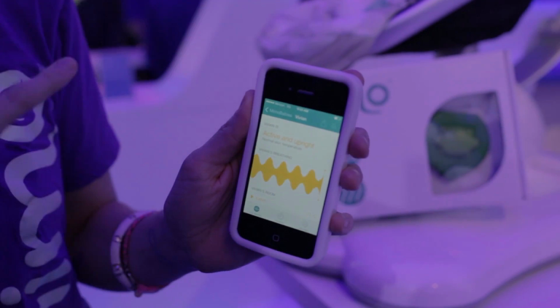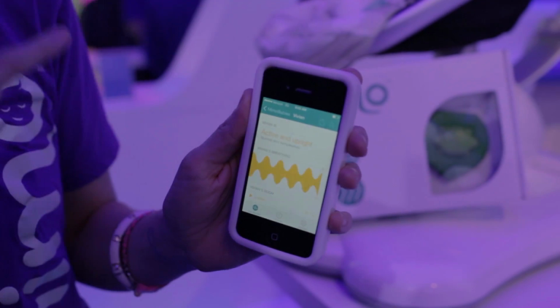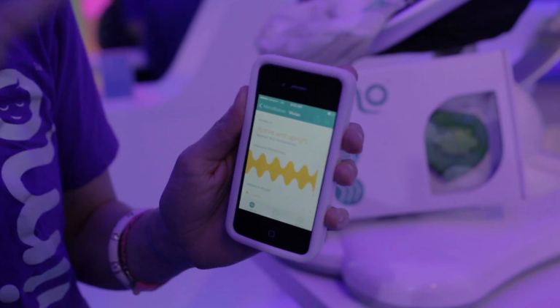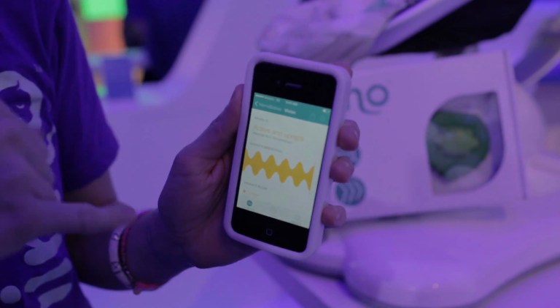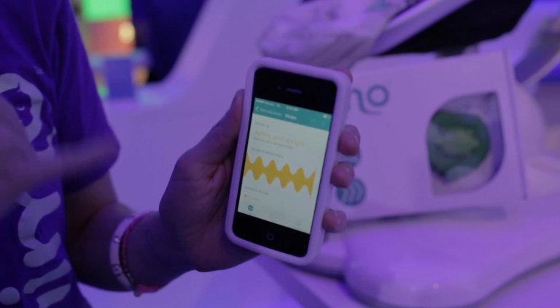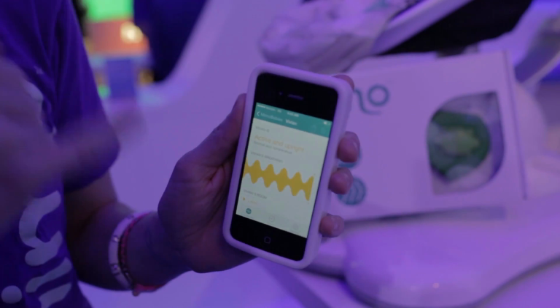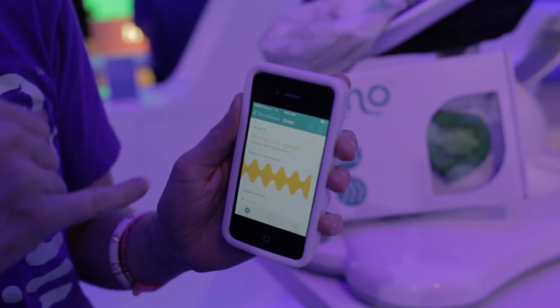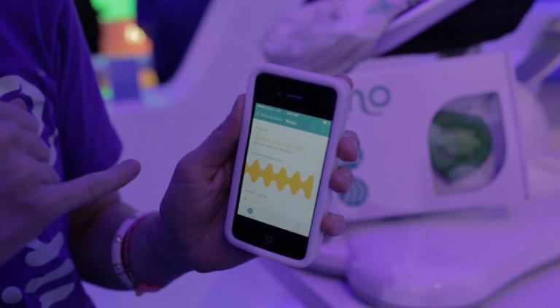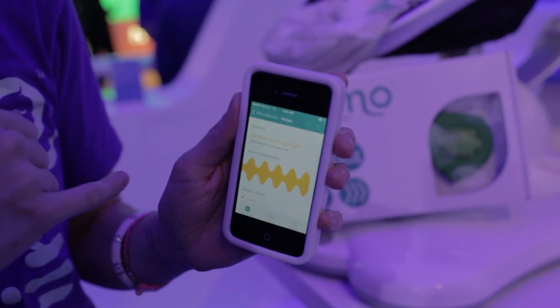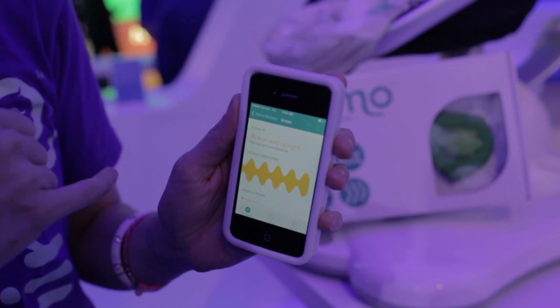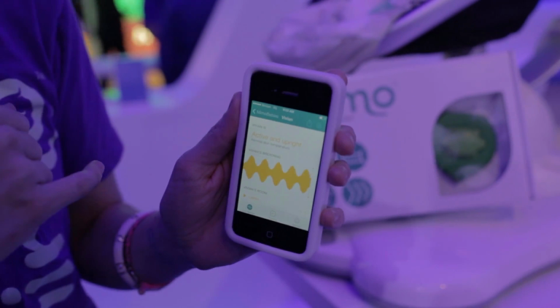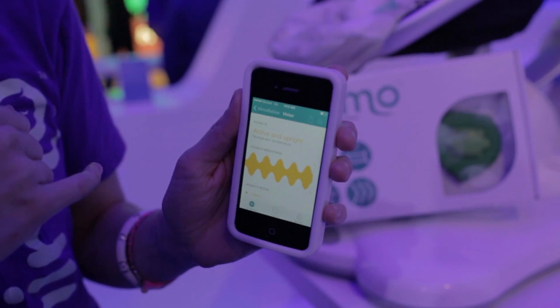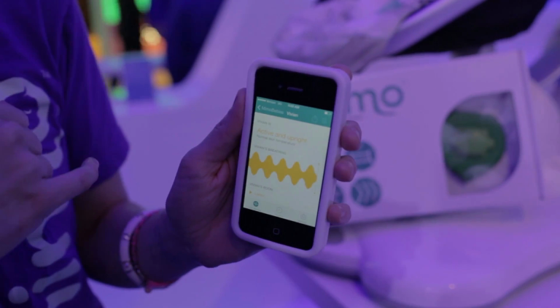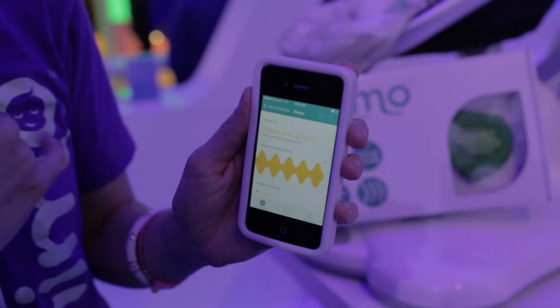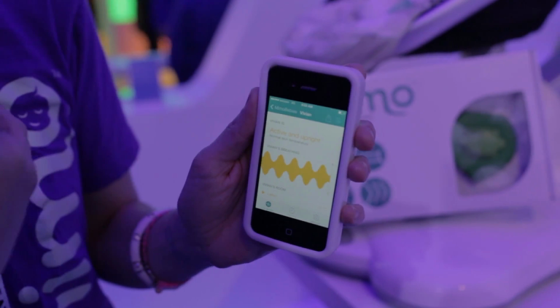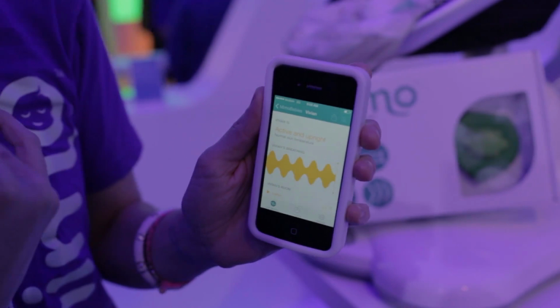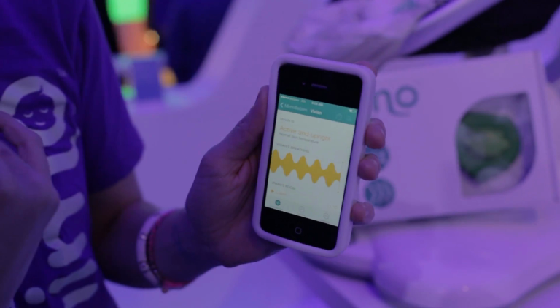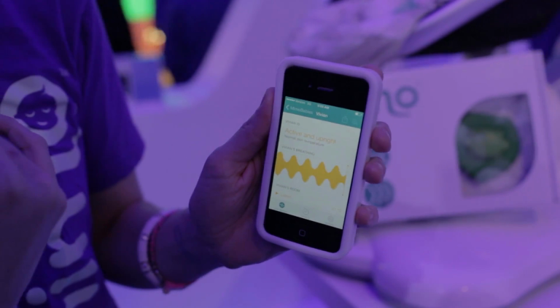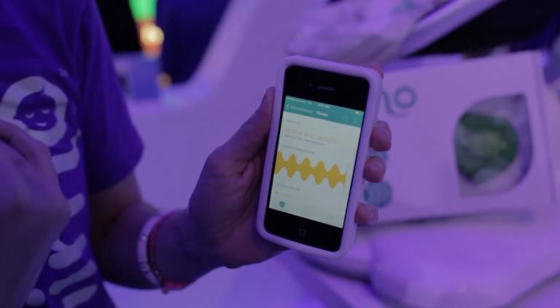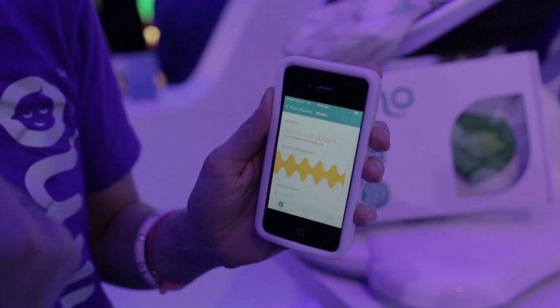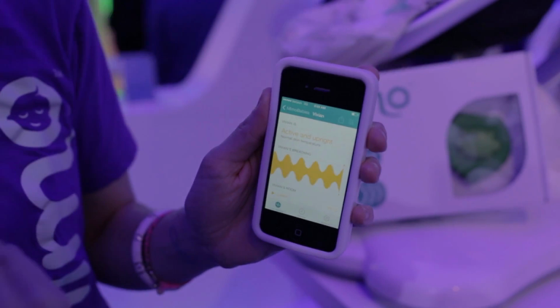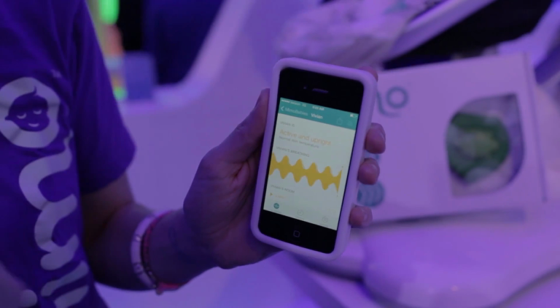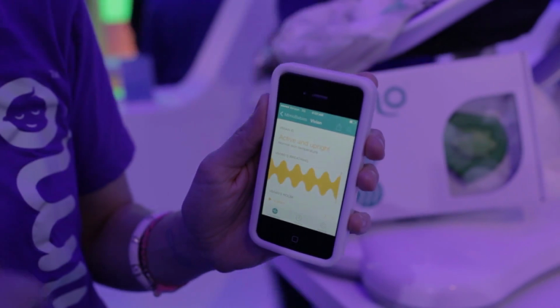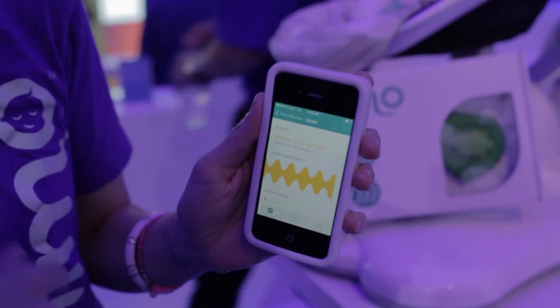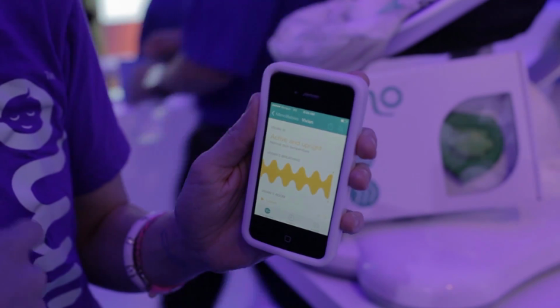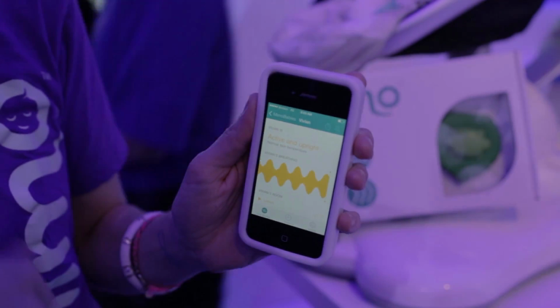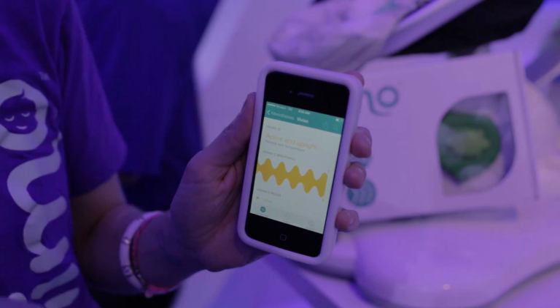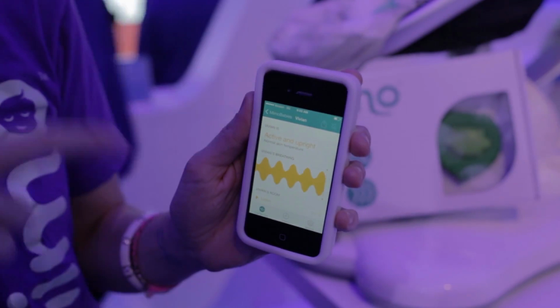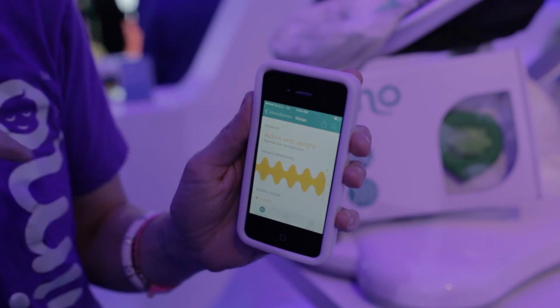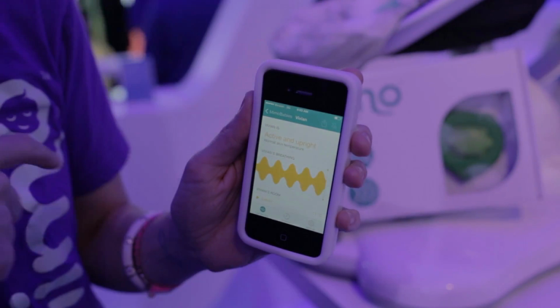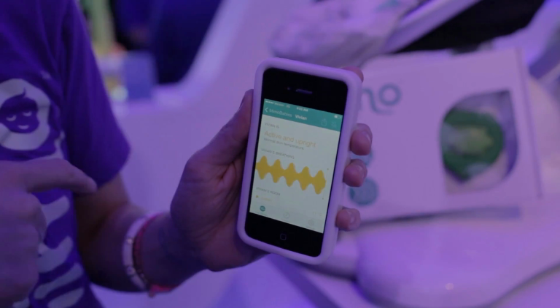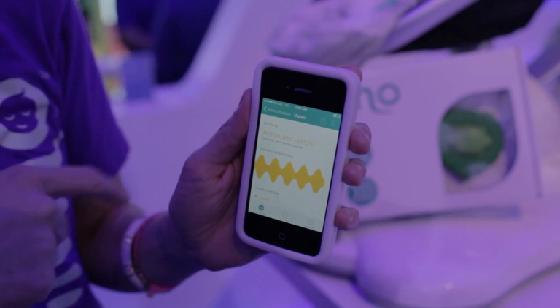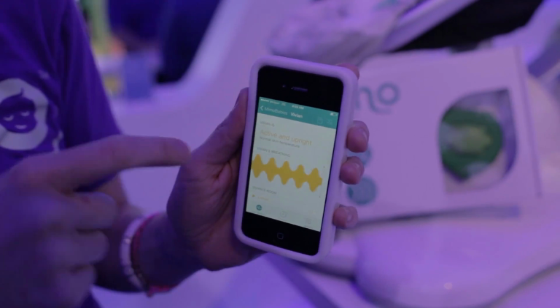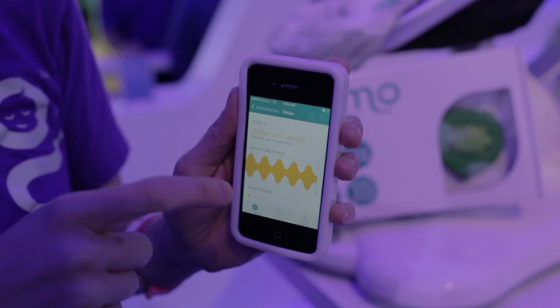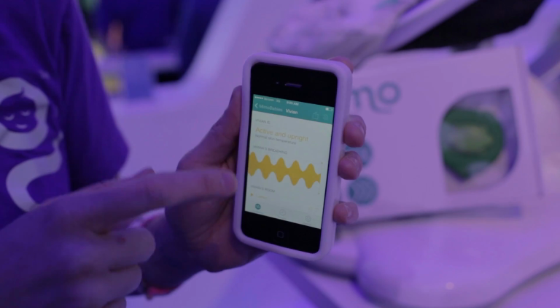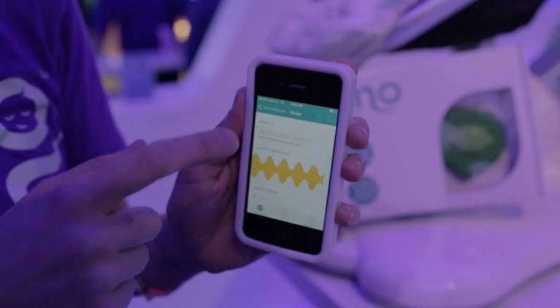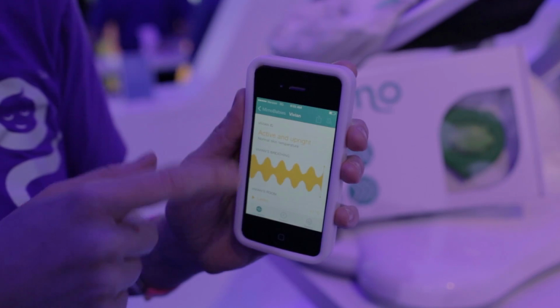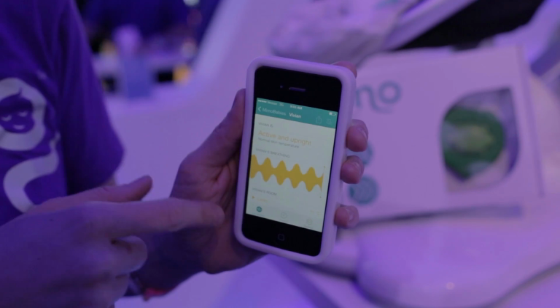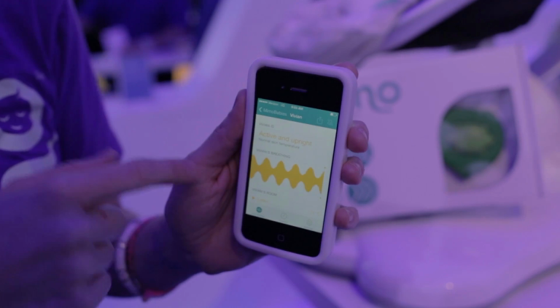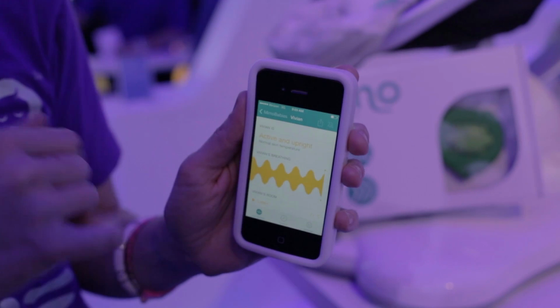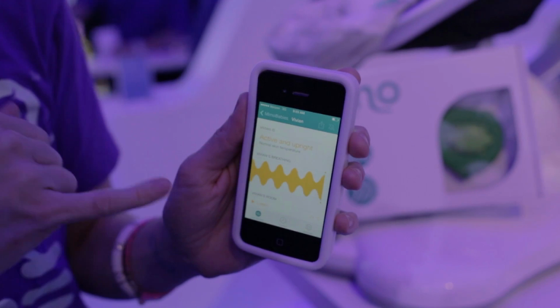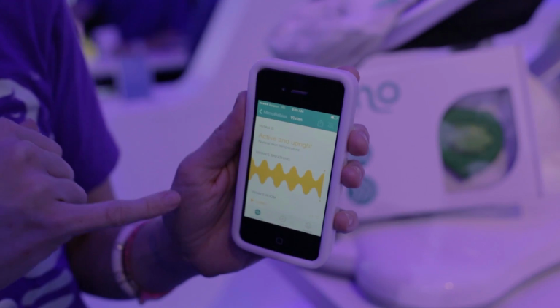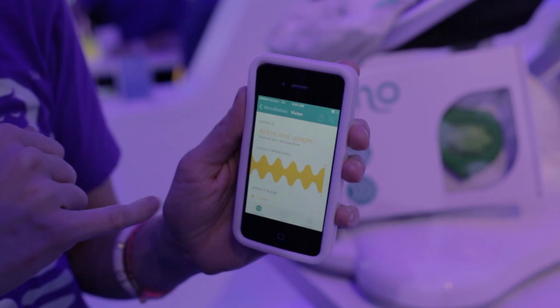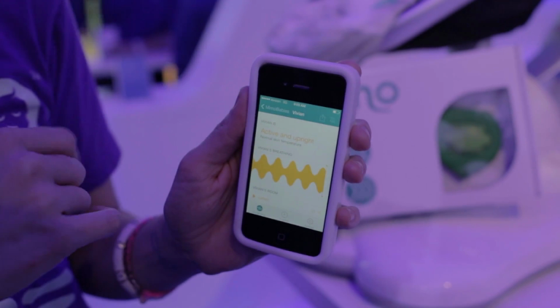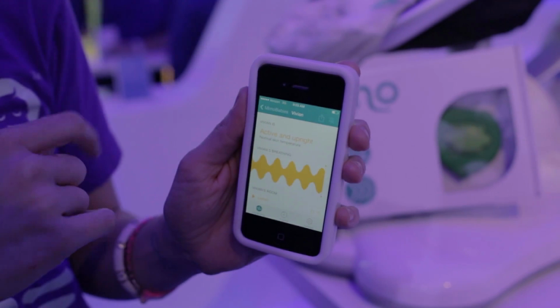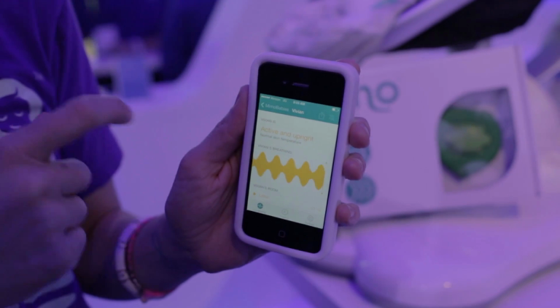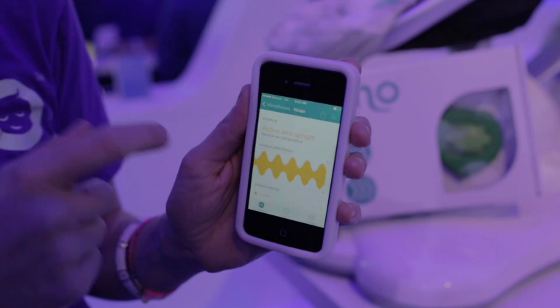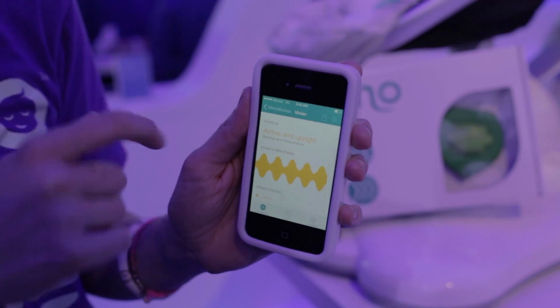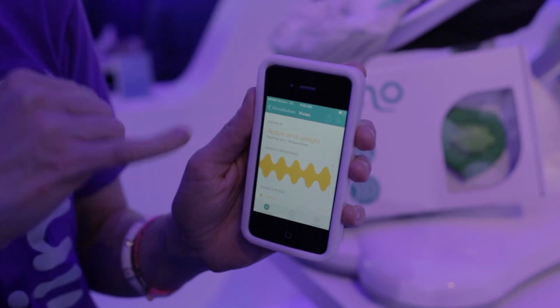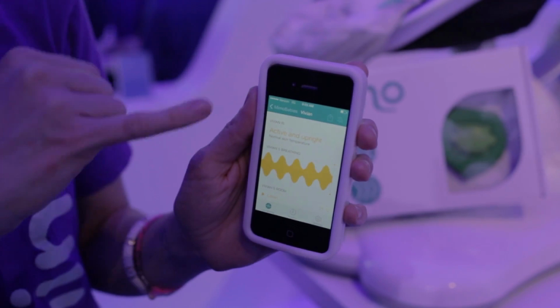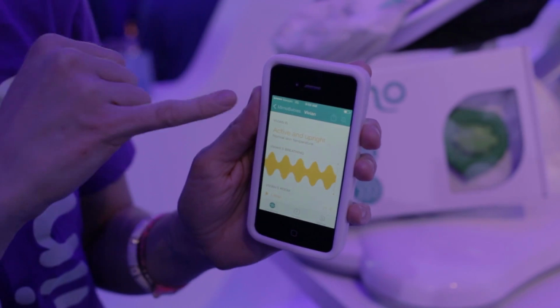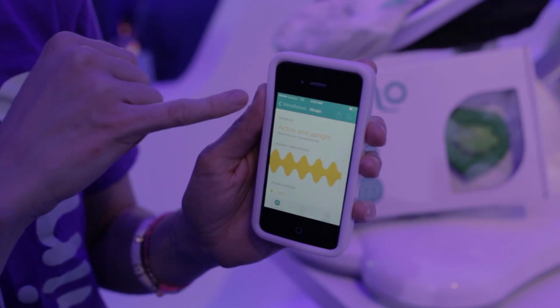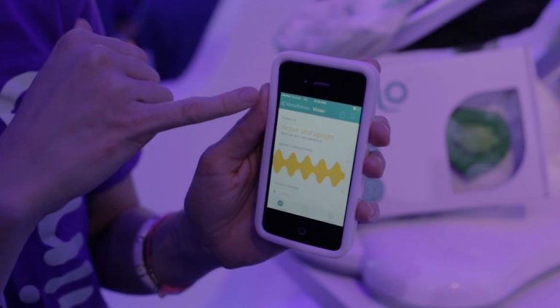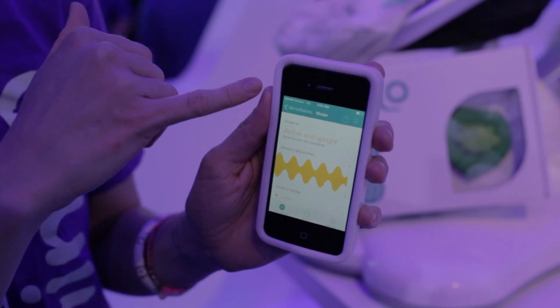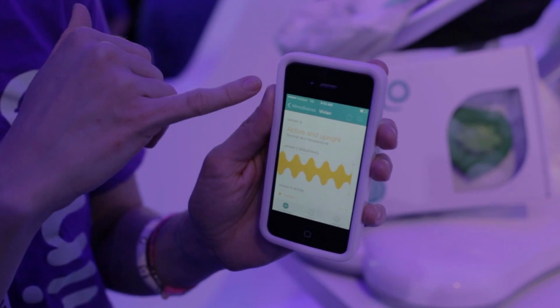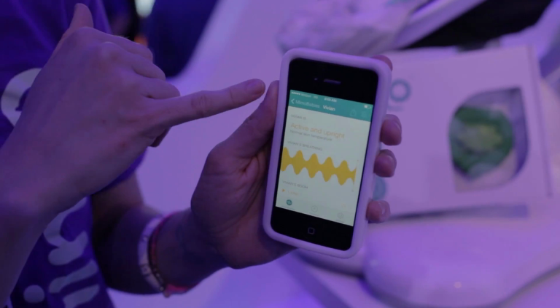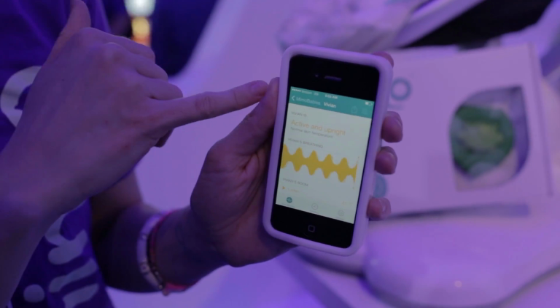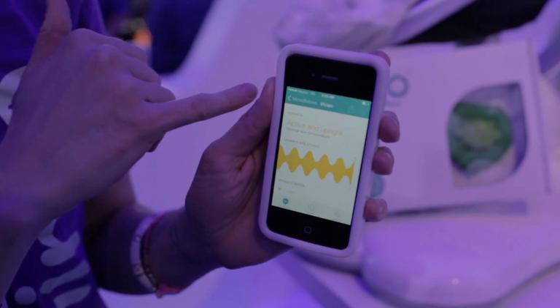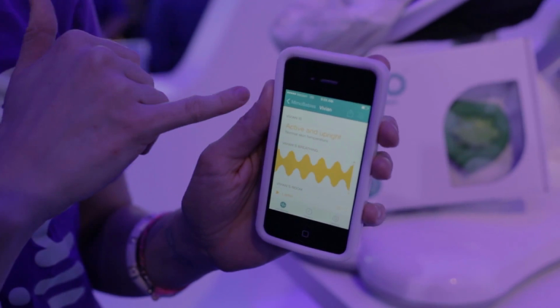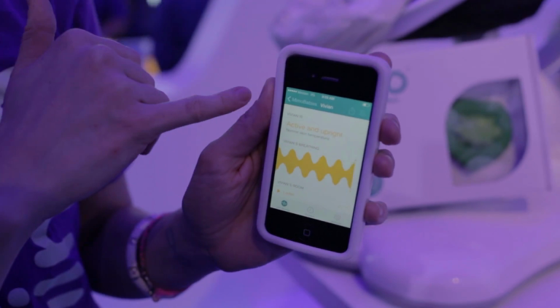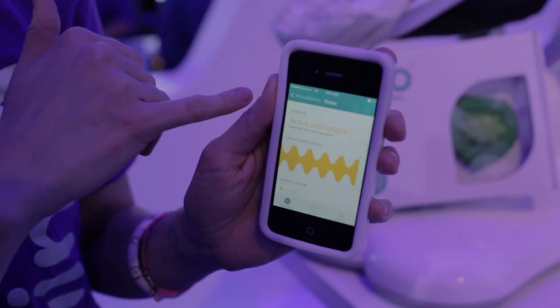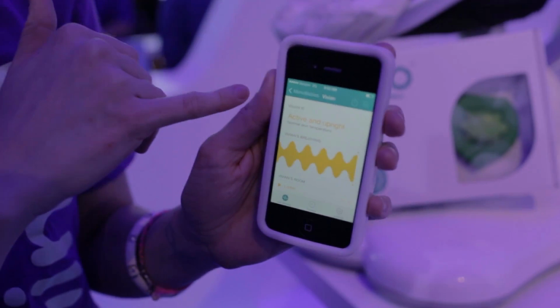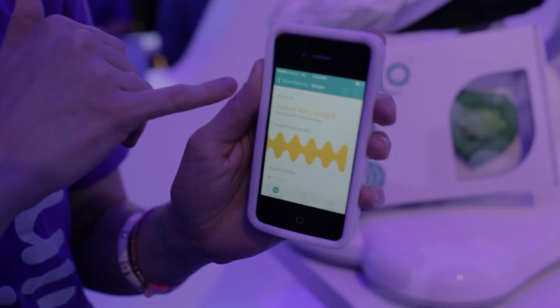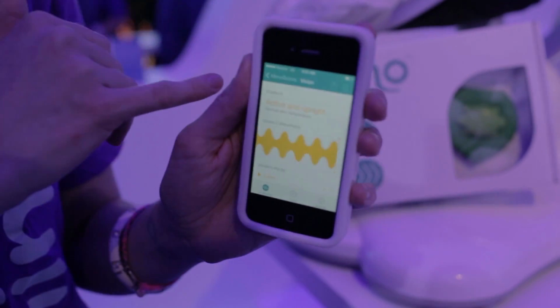You can see all the information in real time on your smart tablet or phone, set notifications and alerts, and then pull out trends over time.